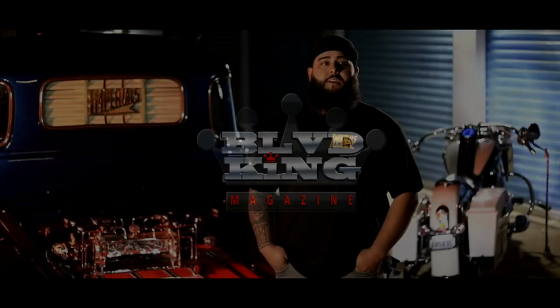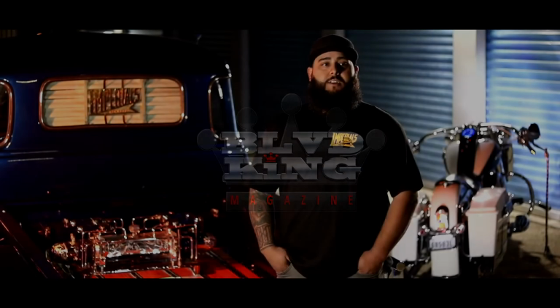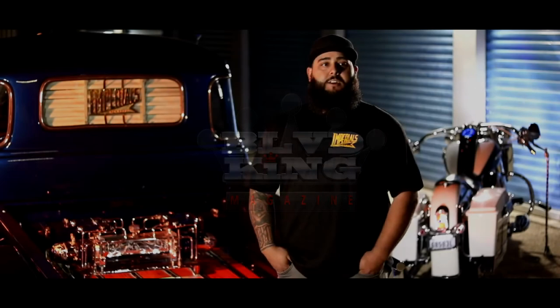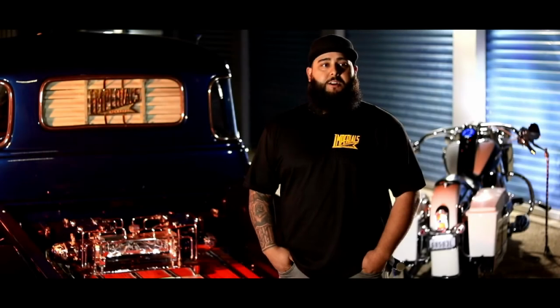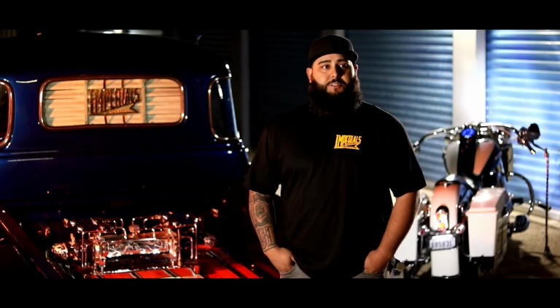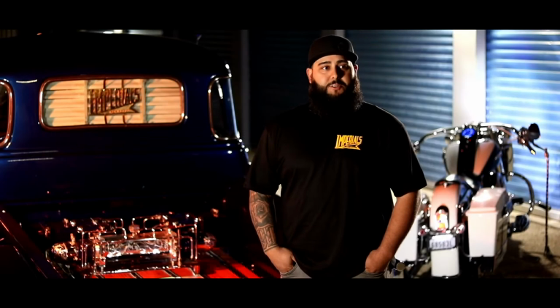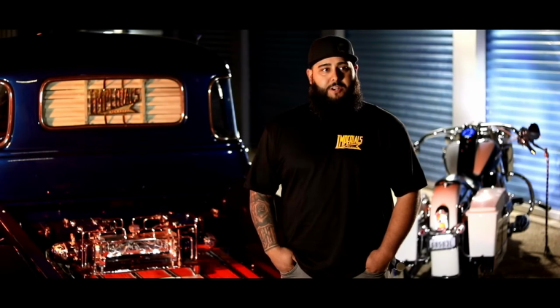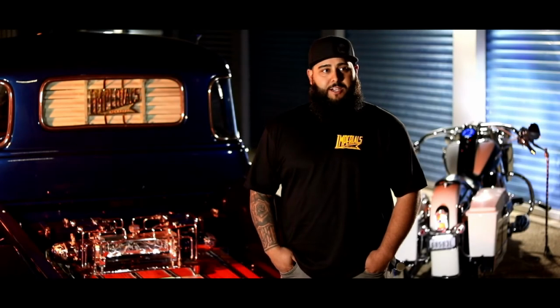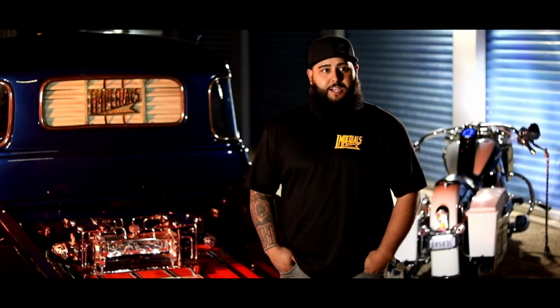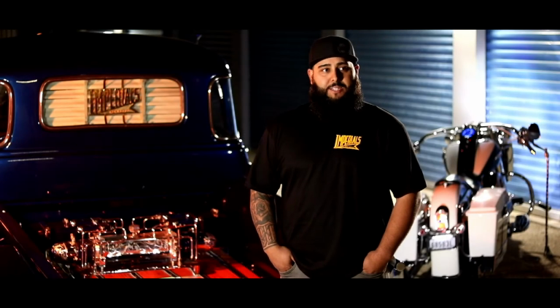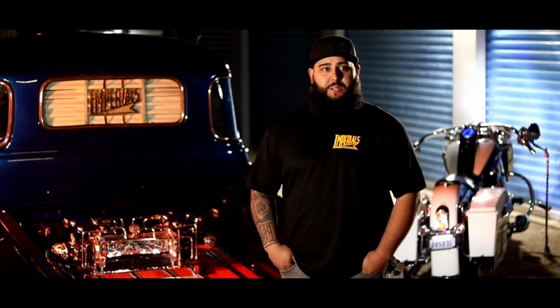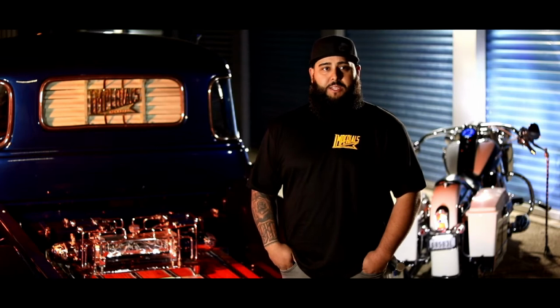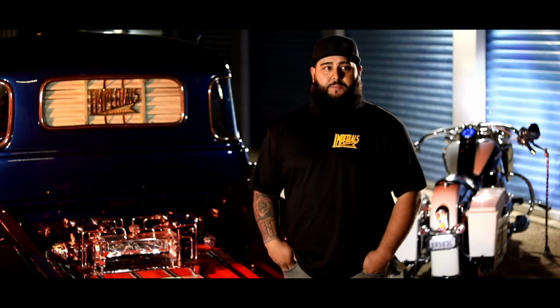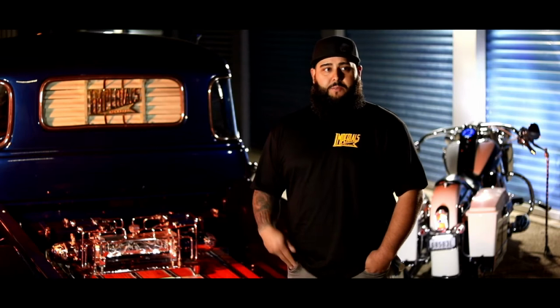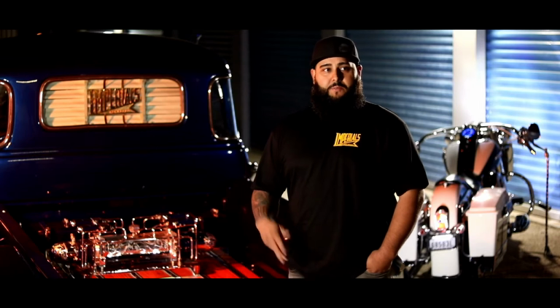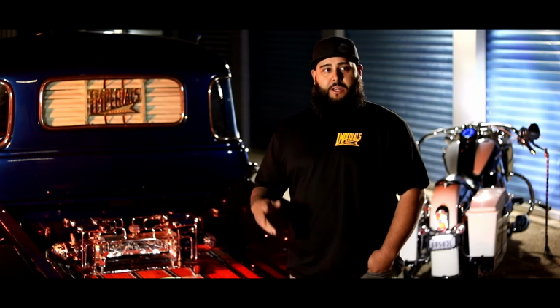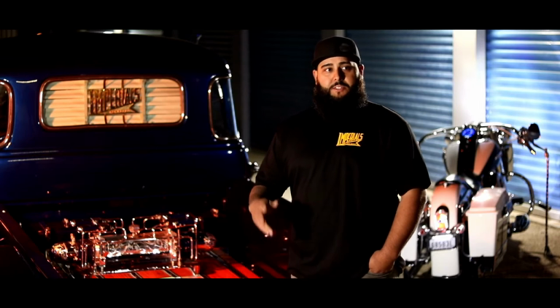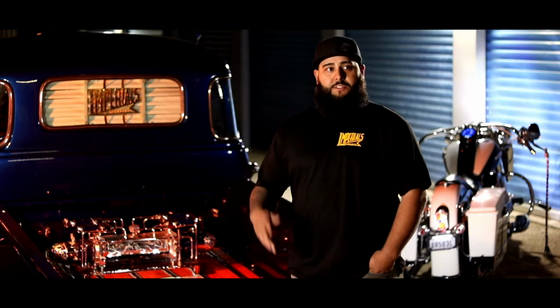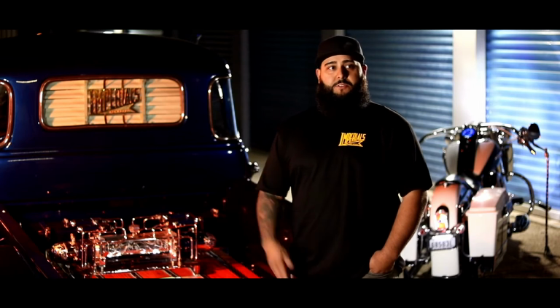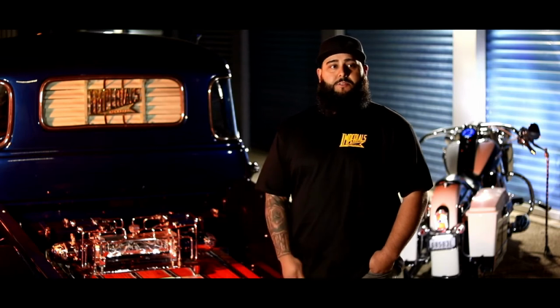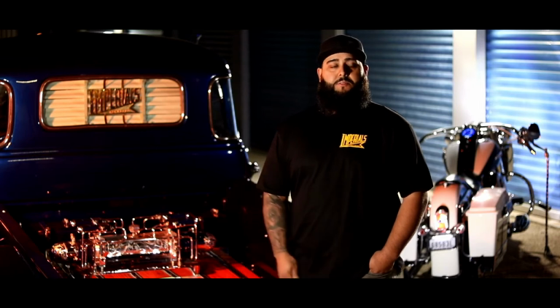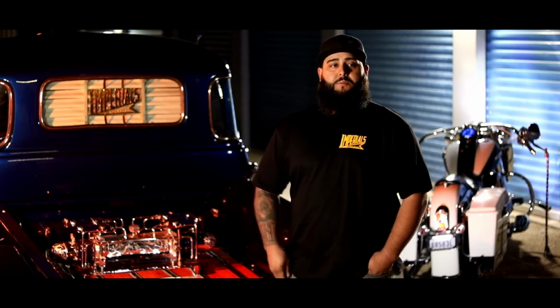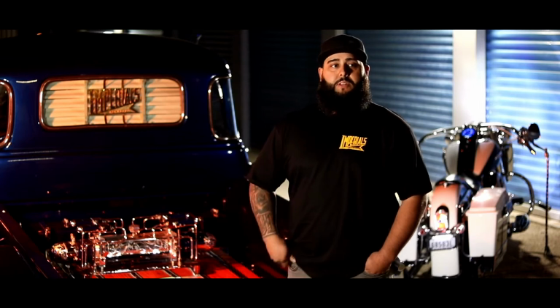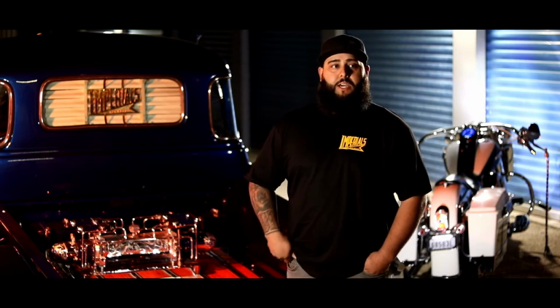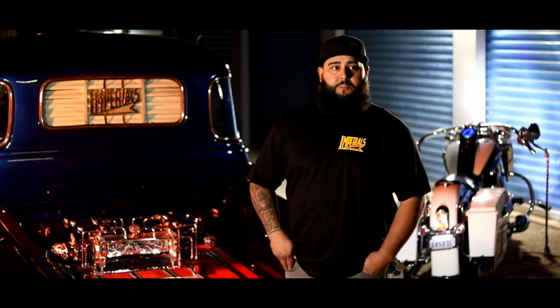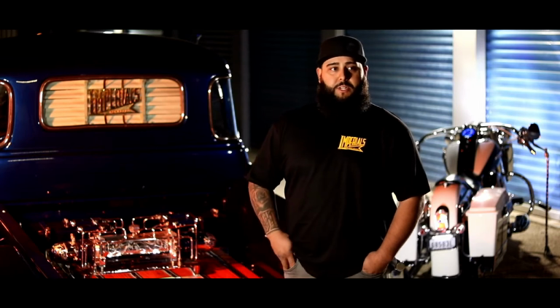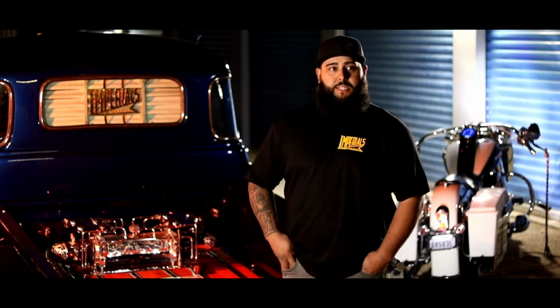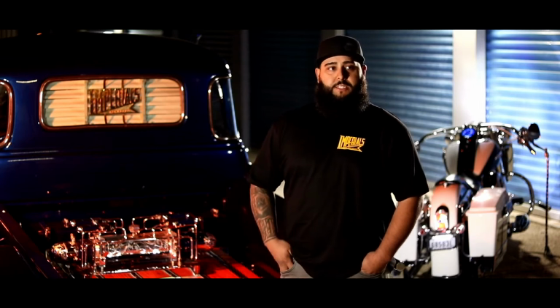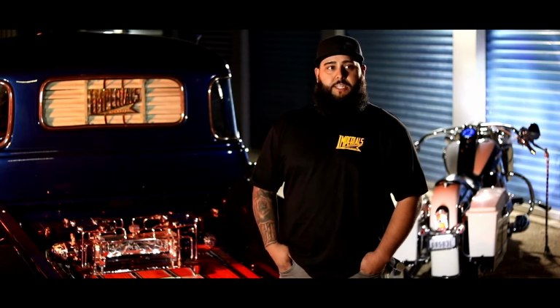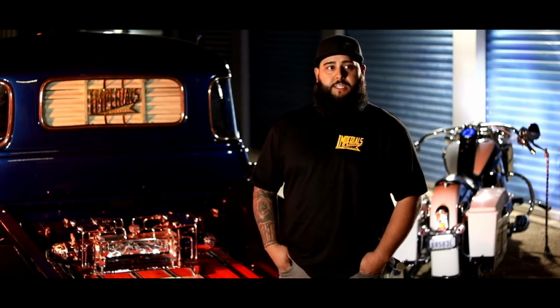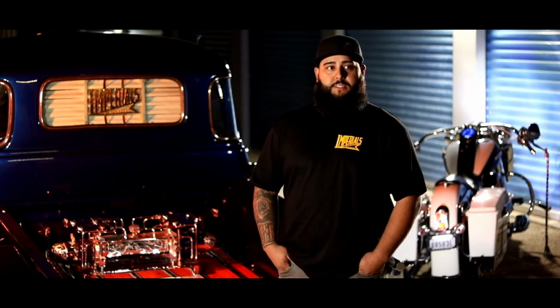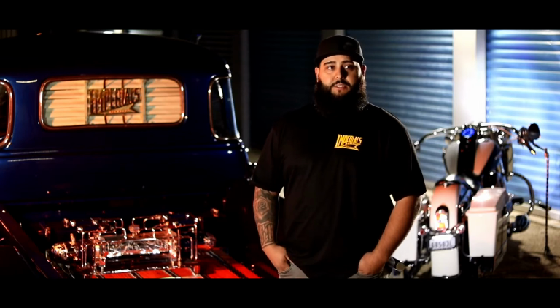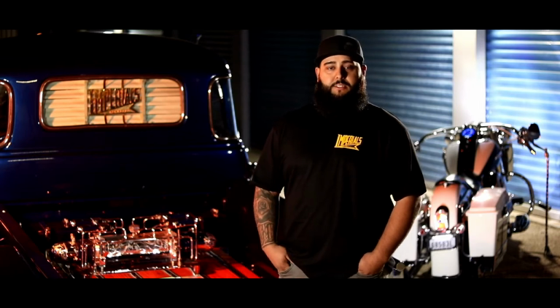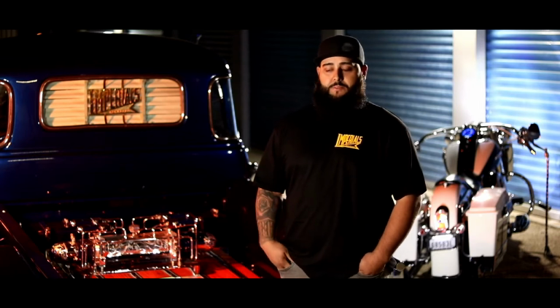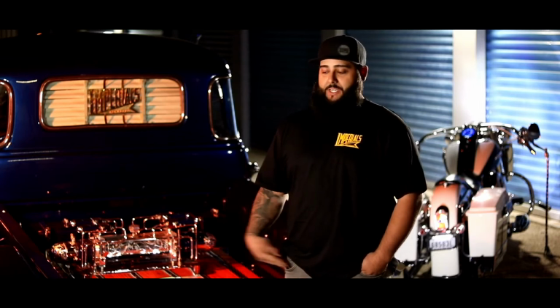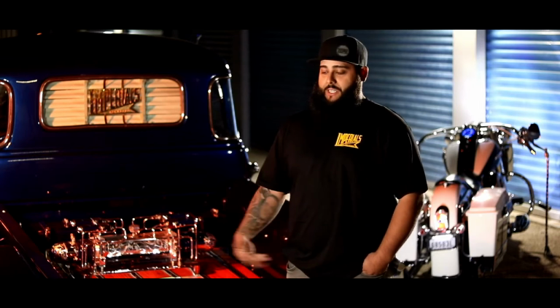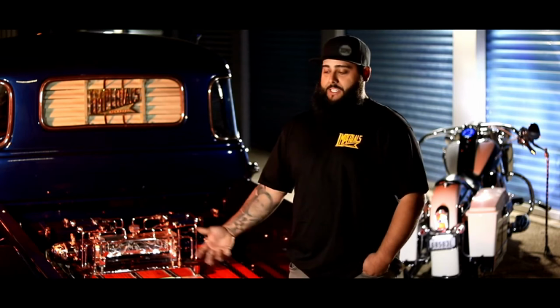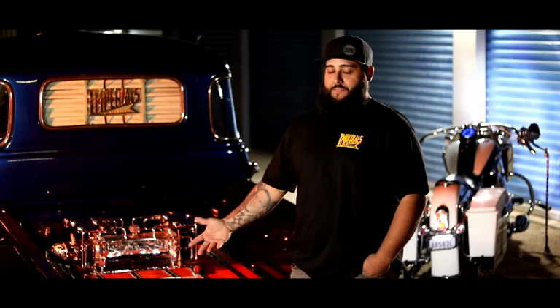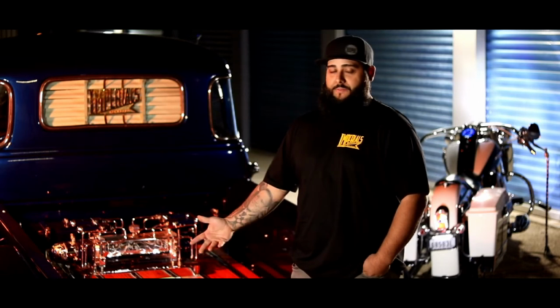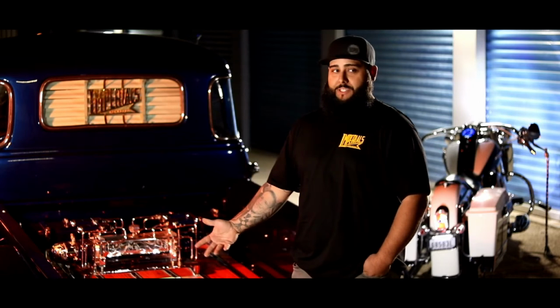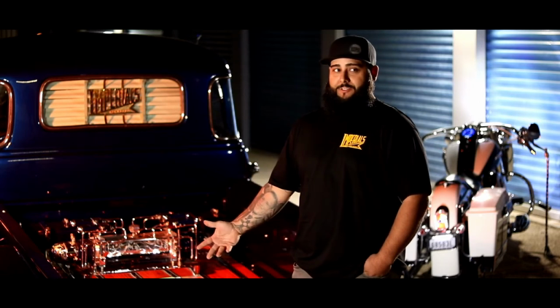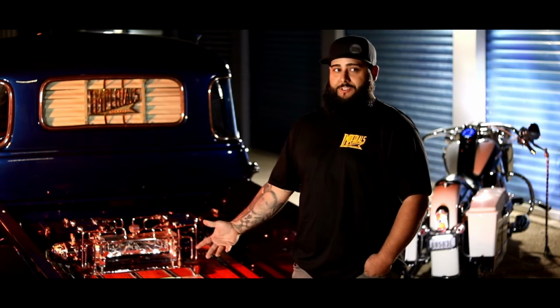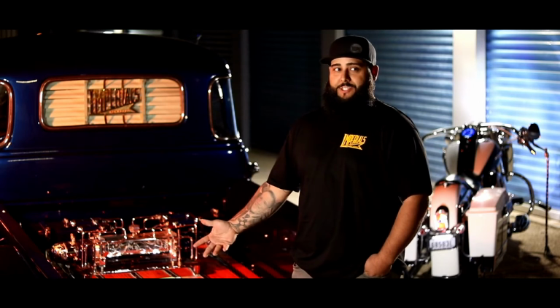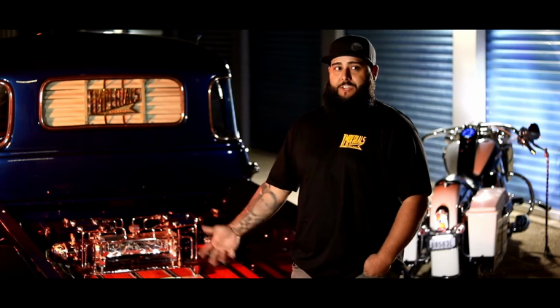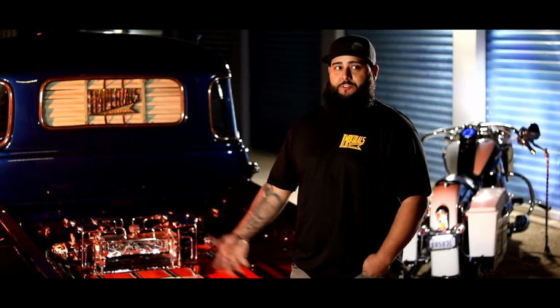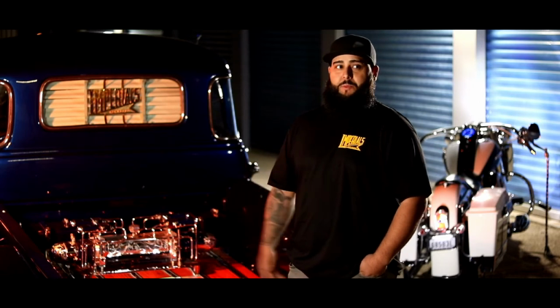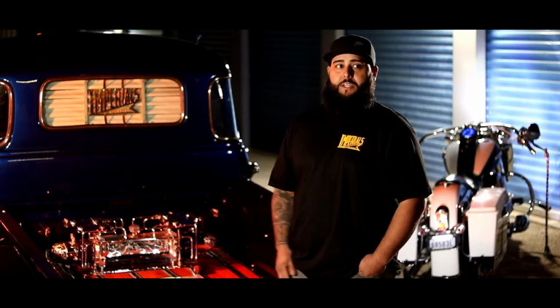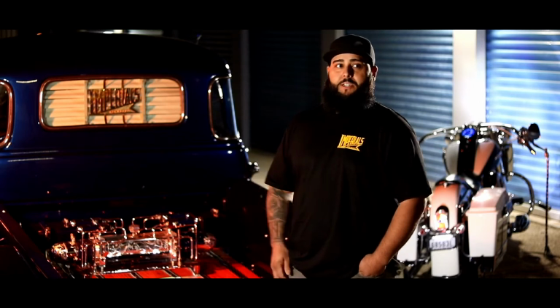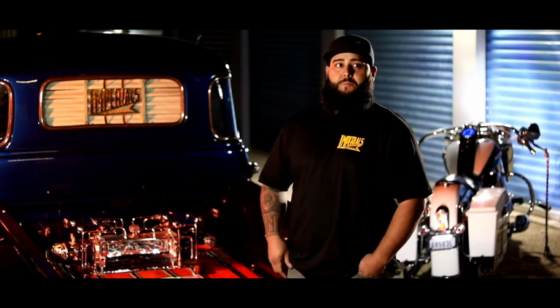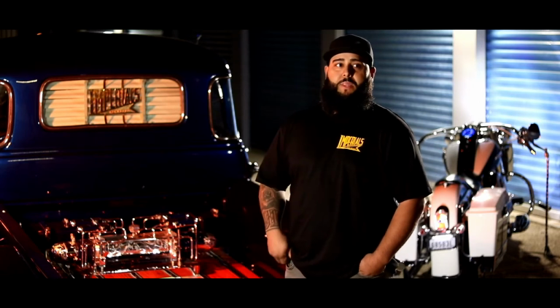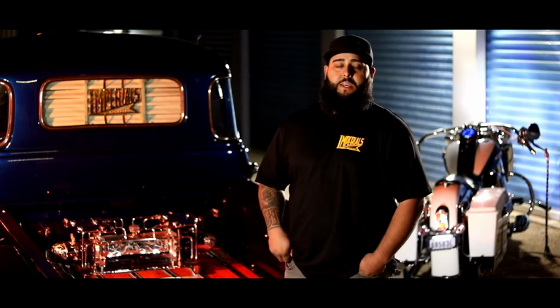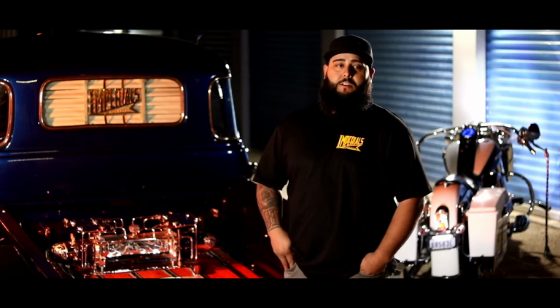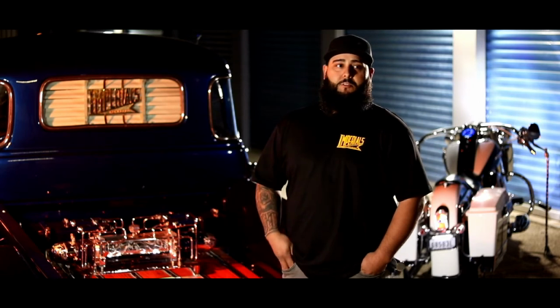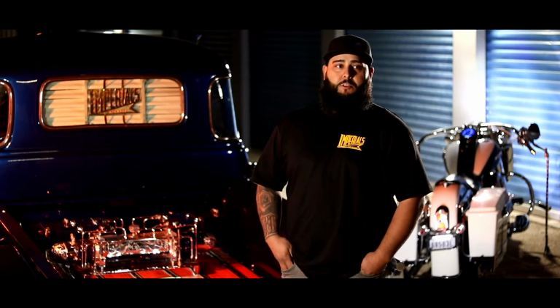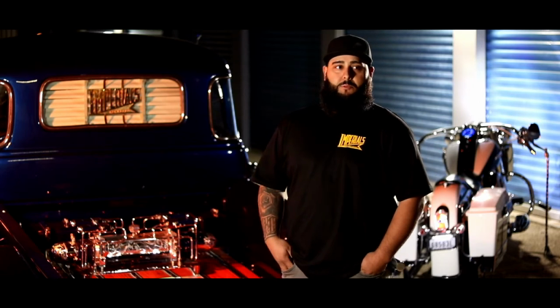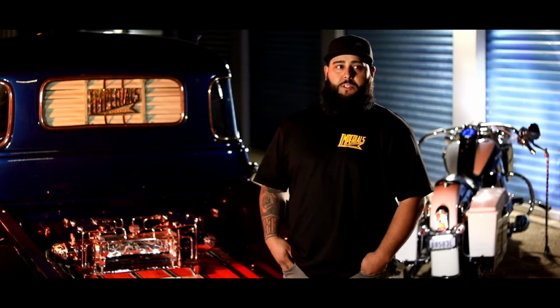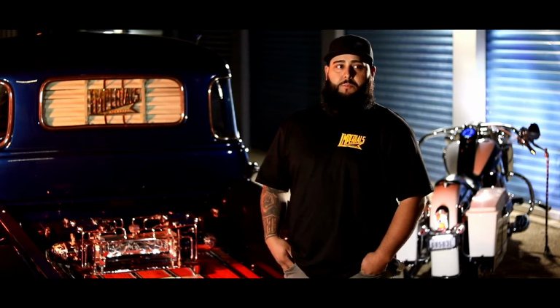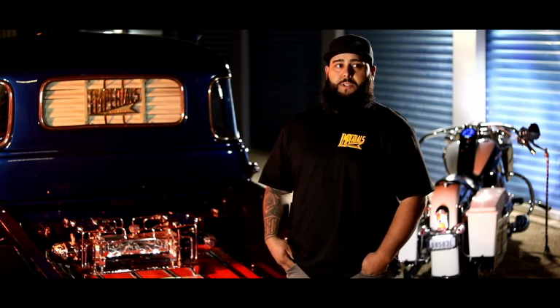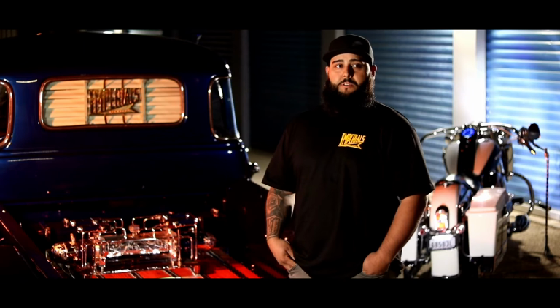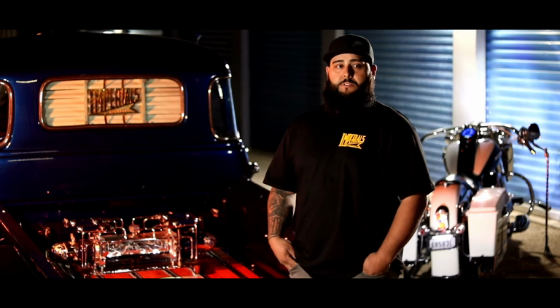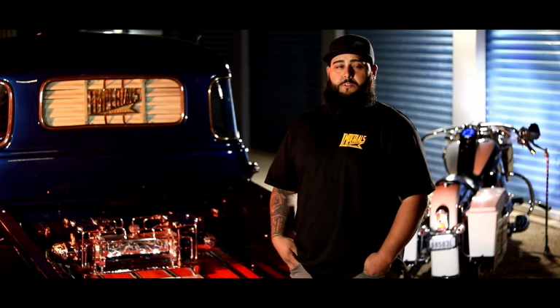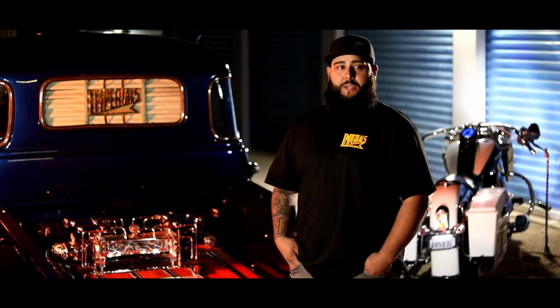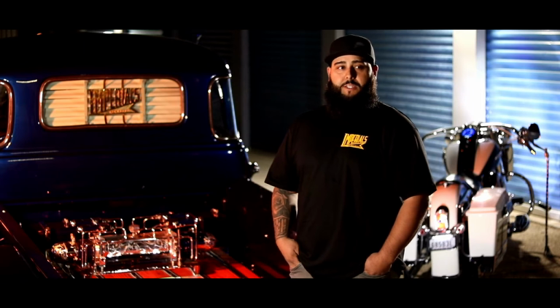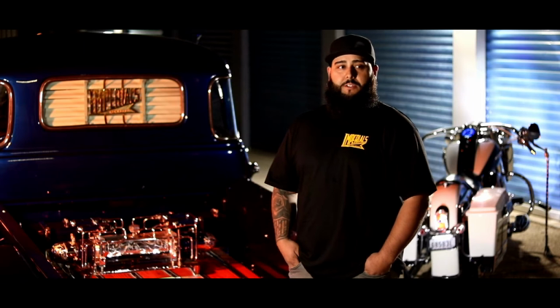What's going on guys, my name is Faden Velasco out of Odessa, Texas. This is my 1953 Chevy pickup, rolling with Imperials New Mexico.